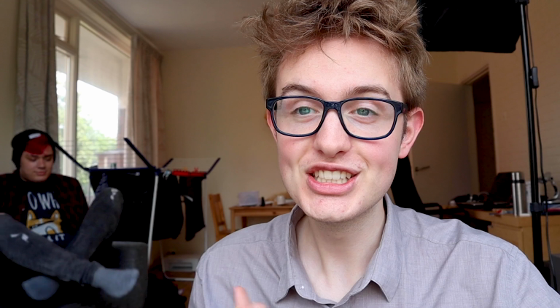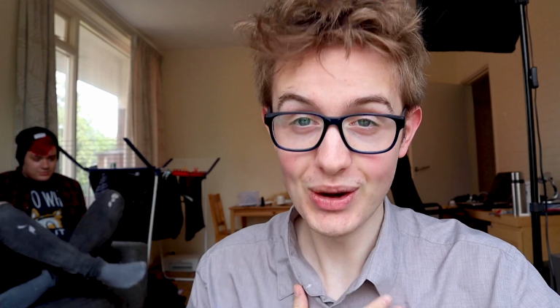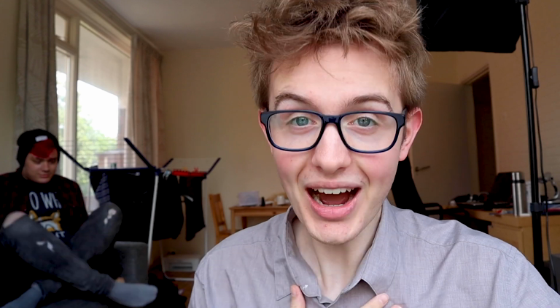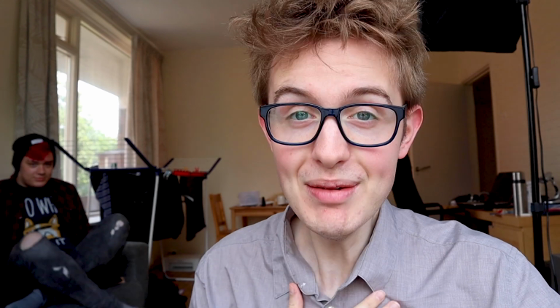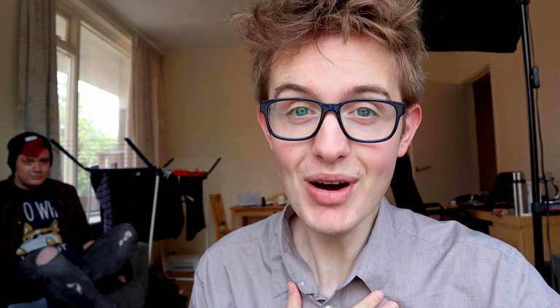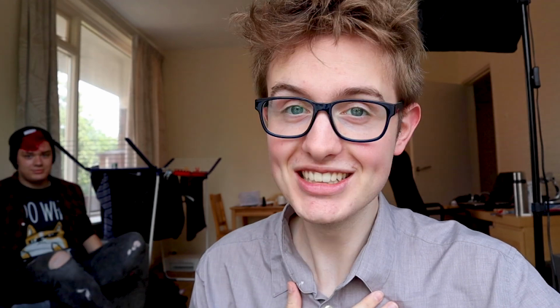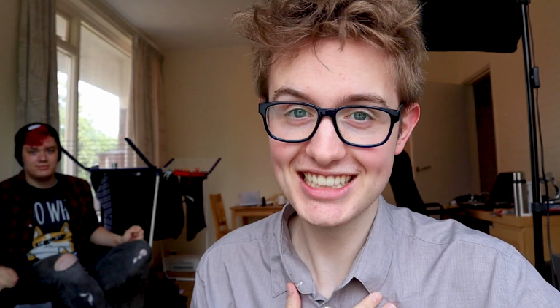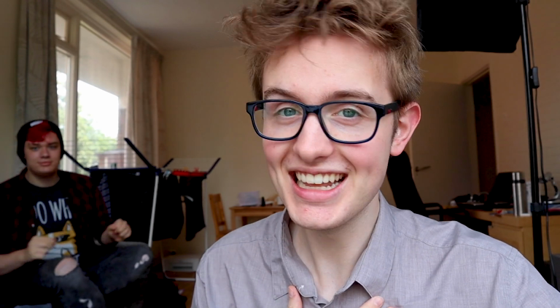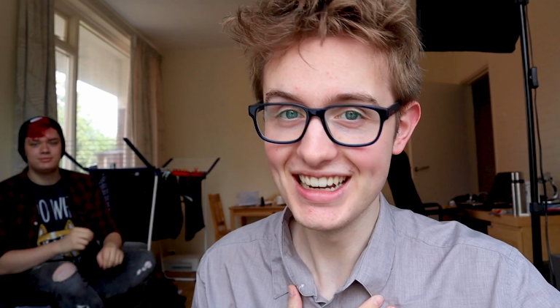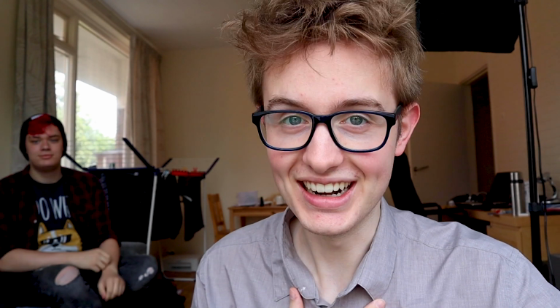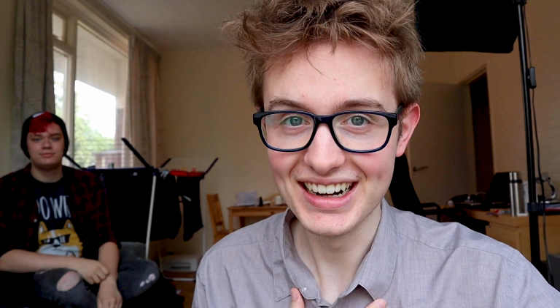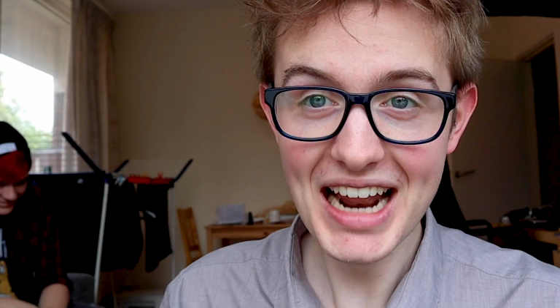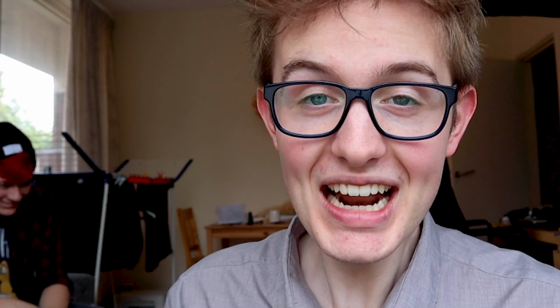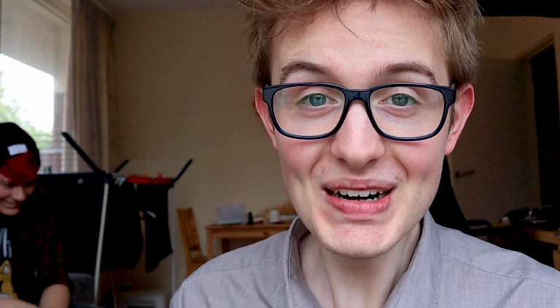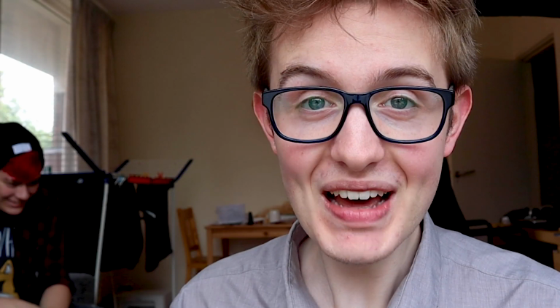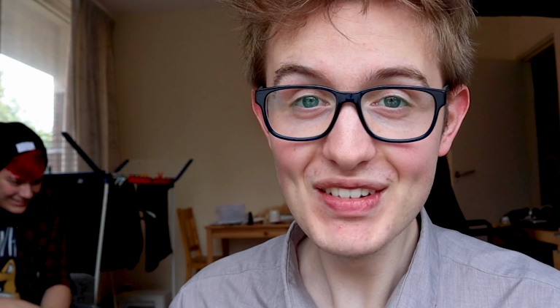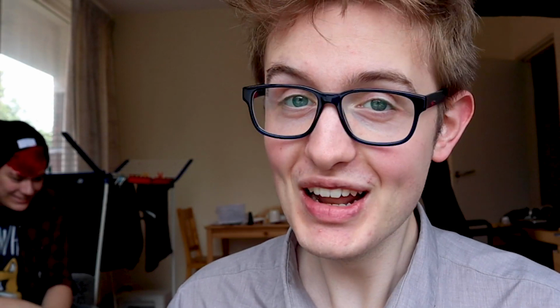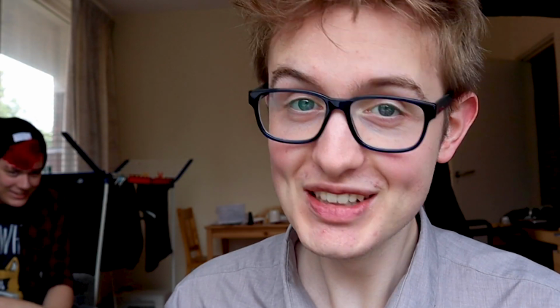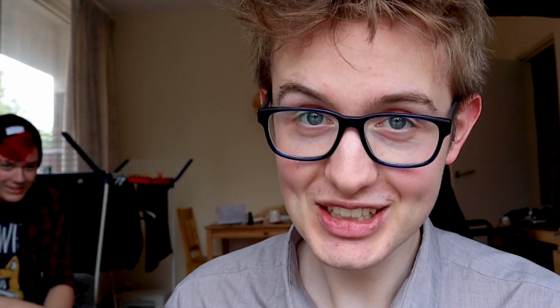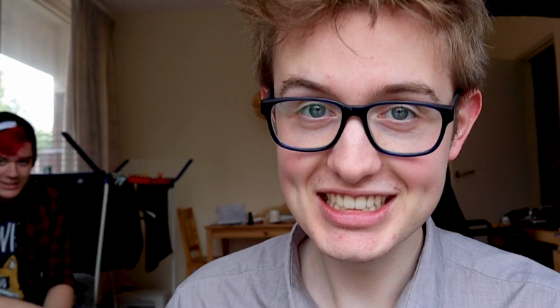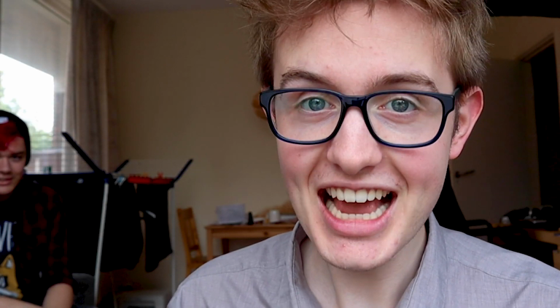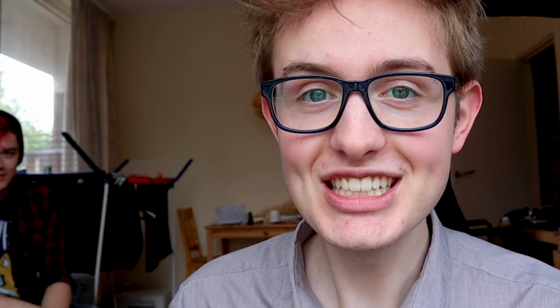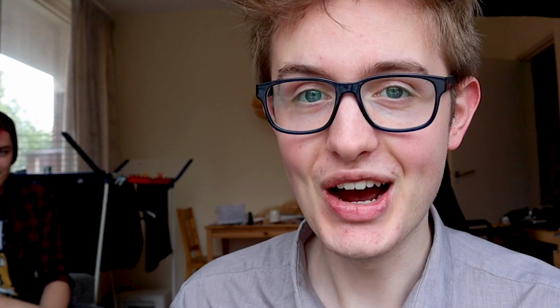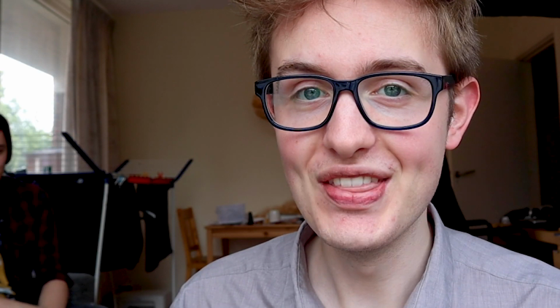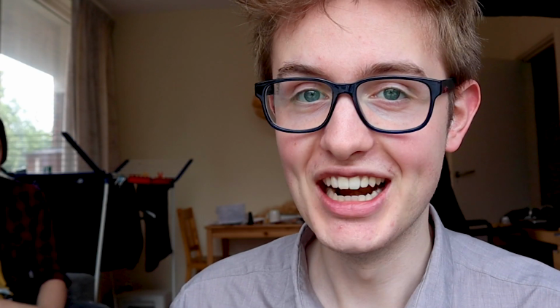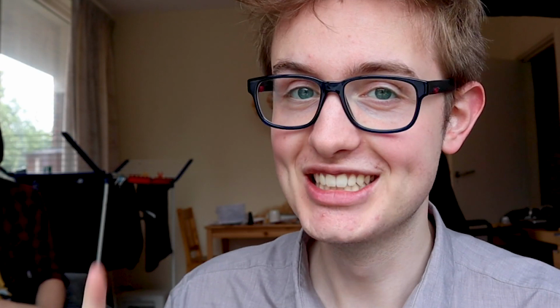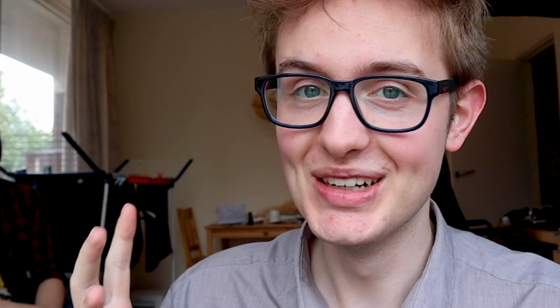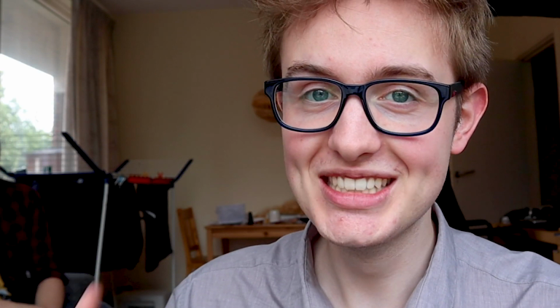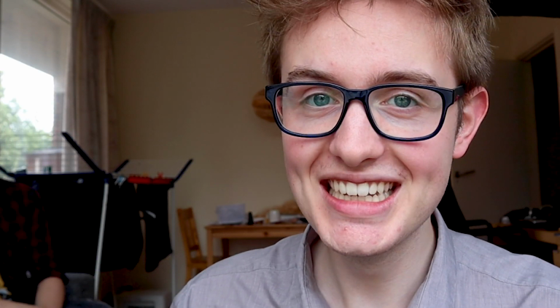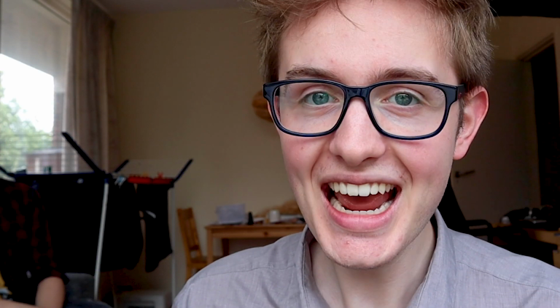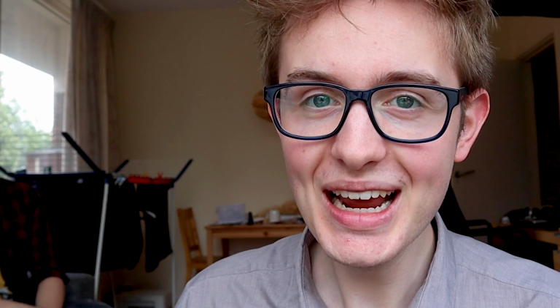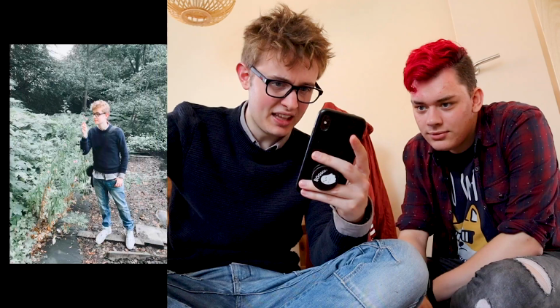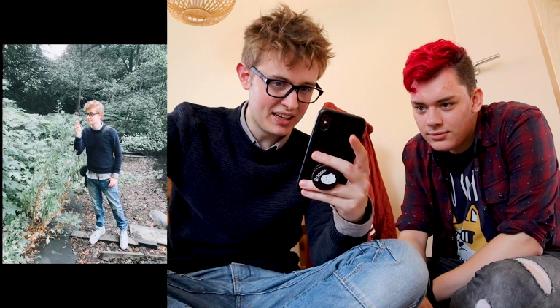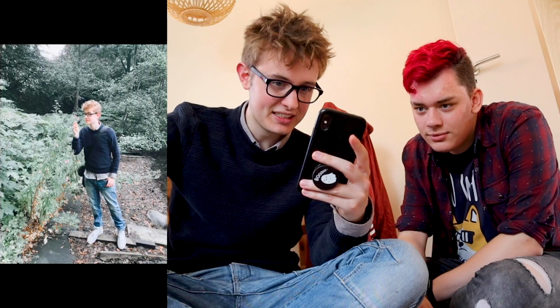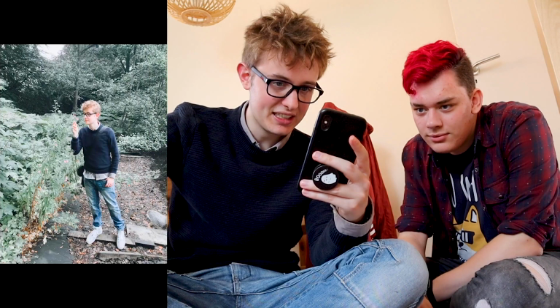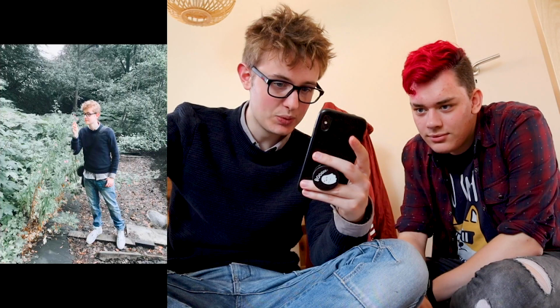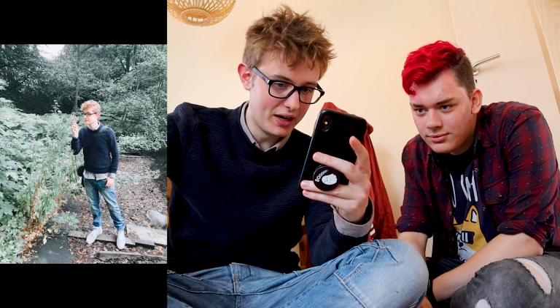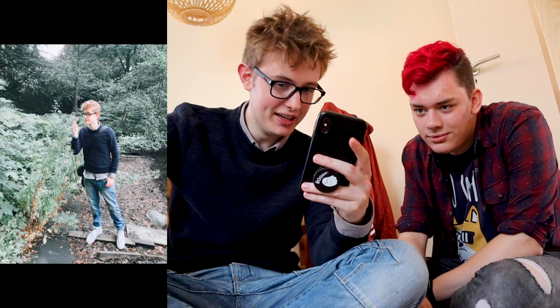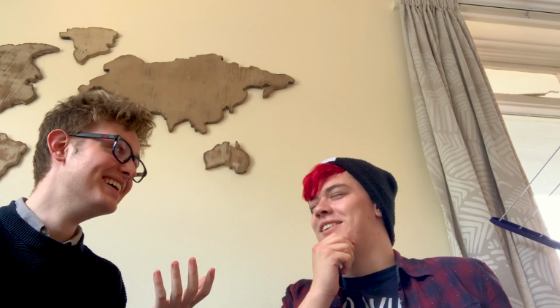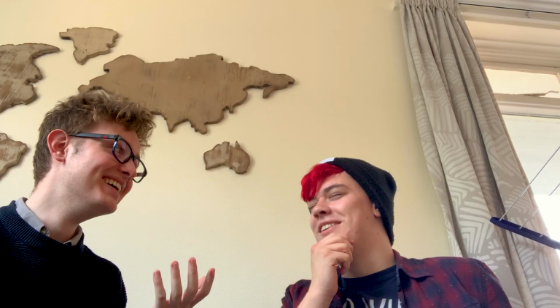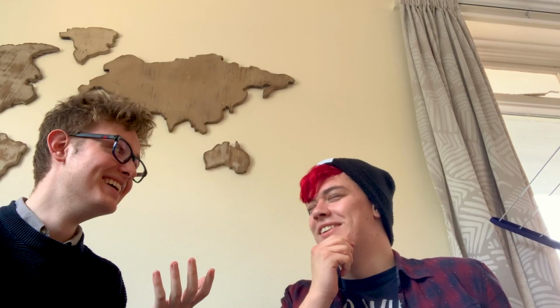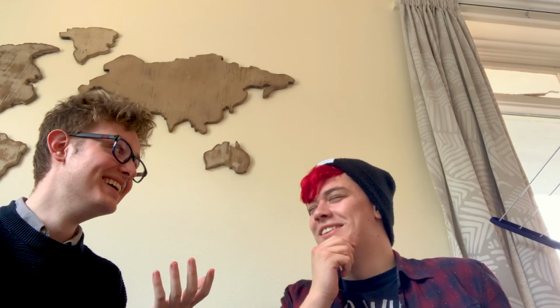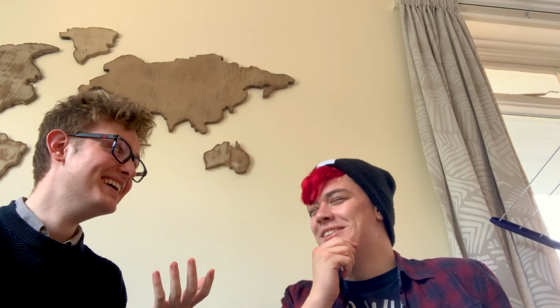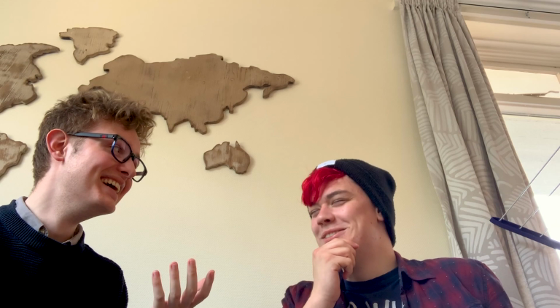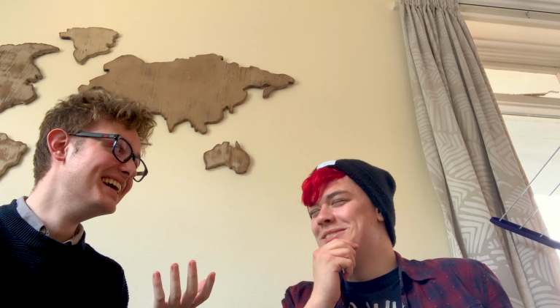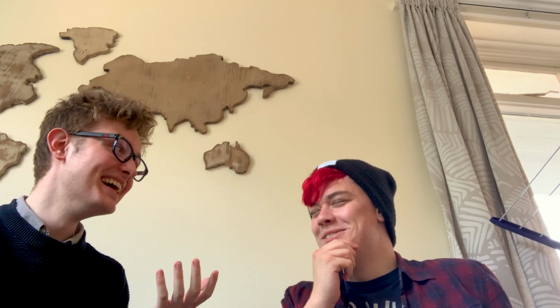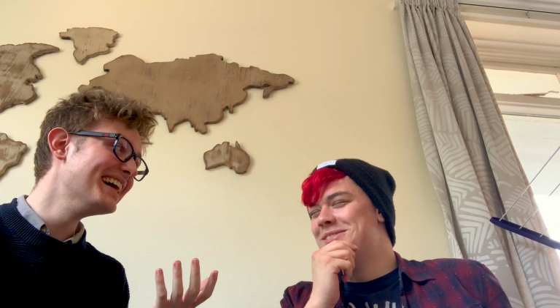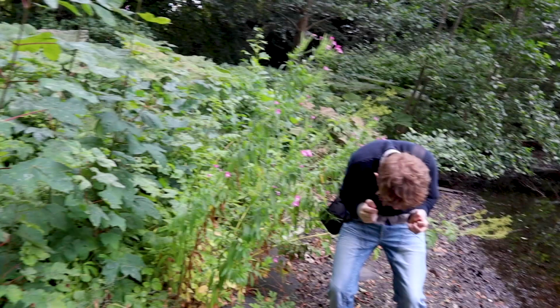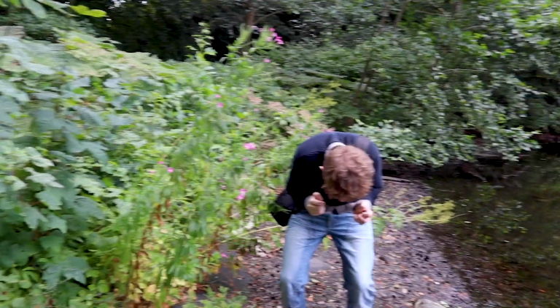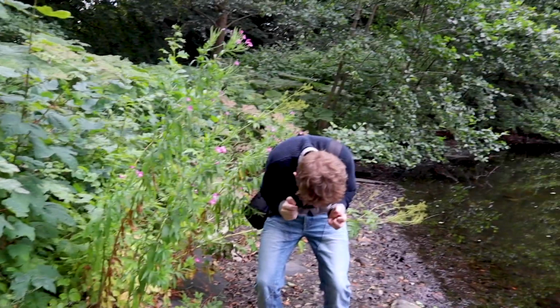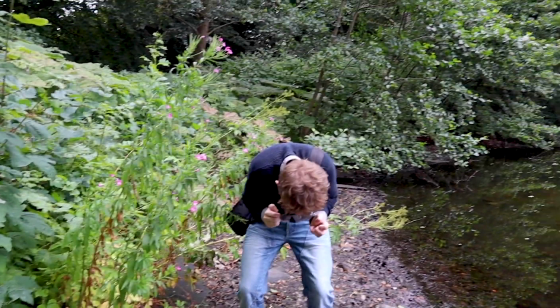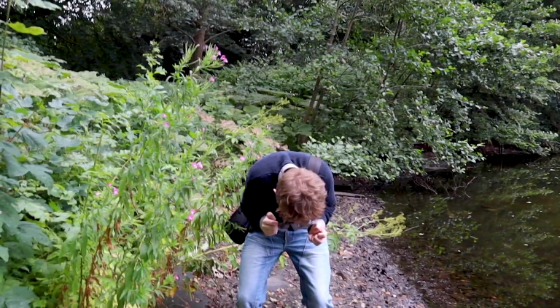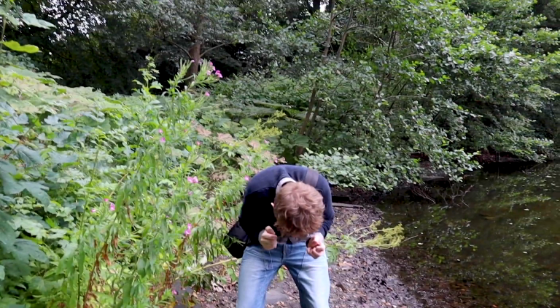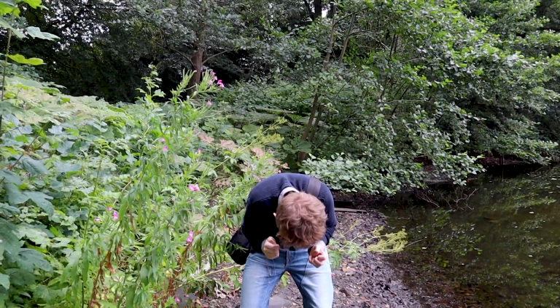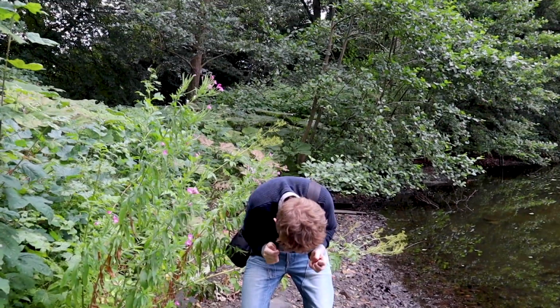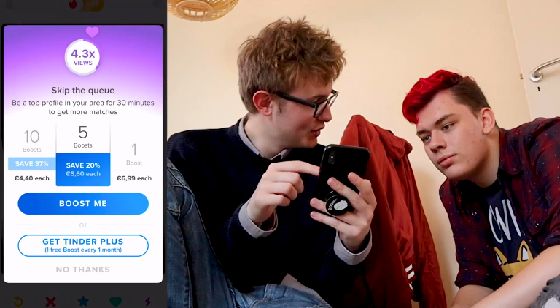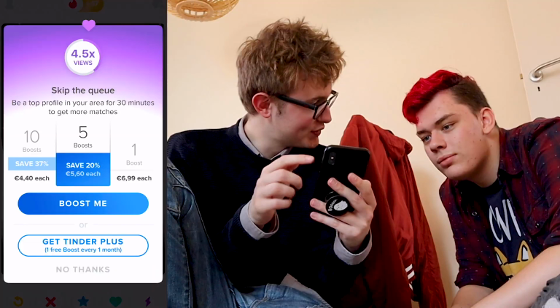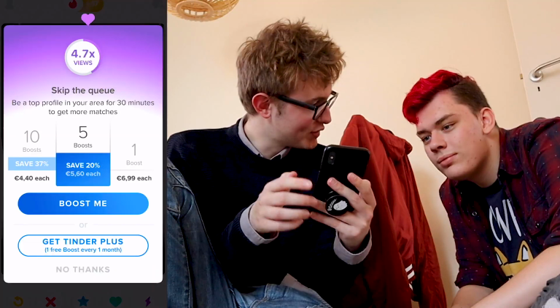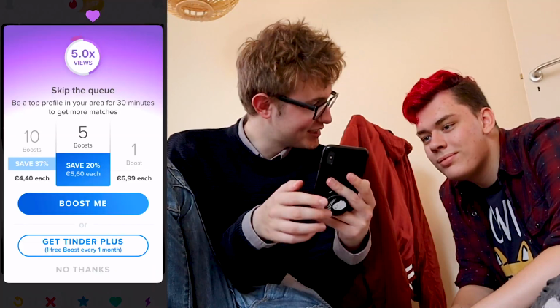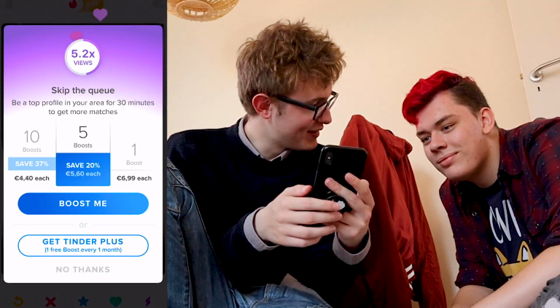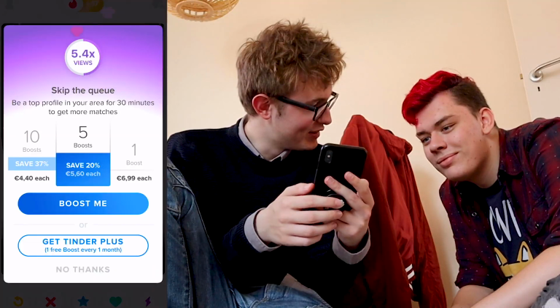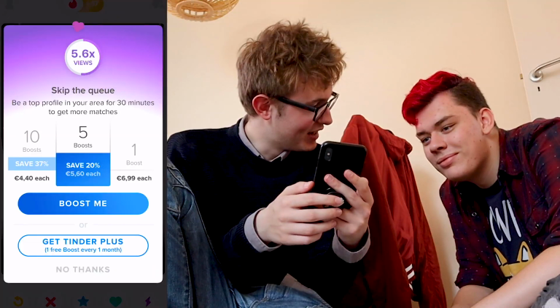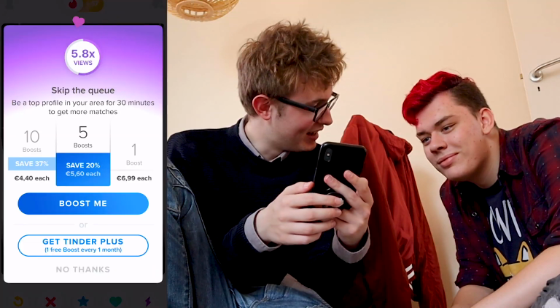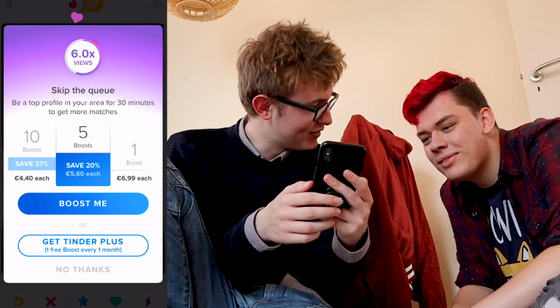So I'm on Tinder, but I don't have a lot of success on there. So today we are scientifically creating the perfect Tinder profile.